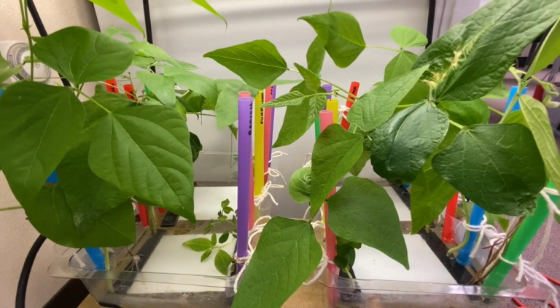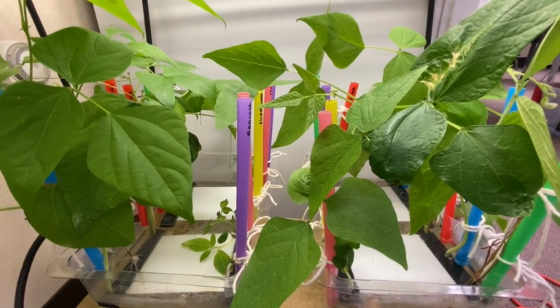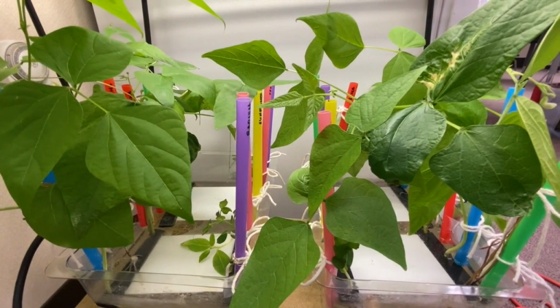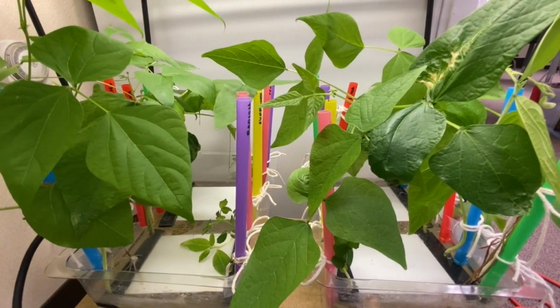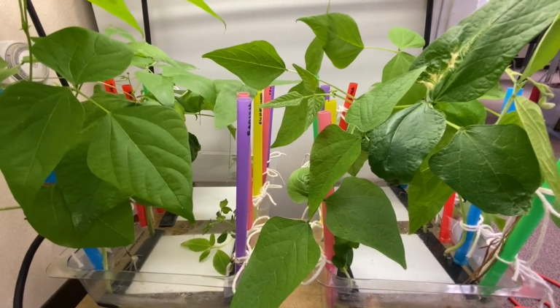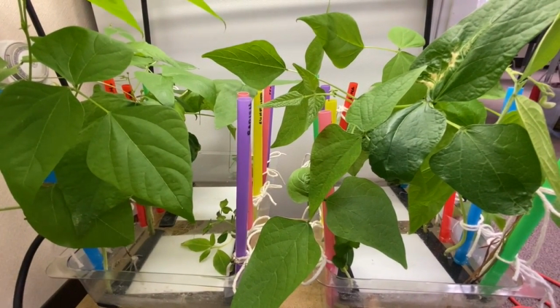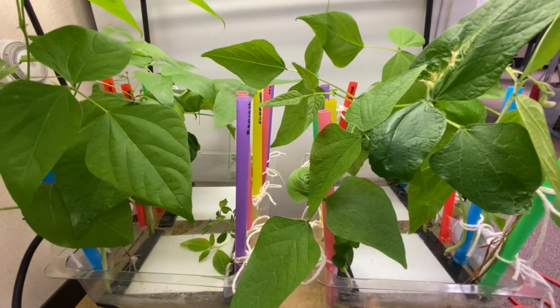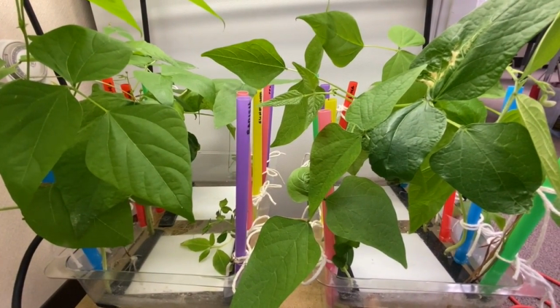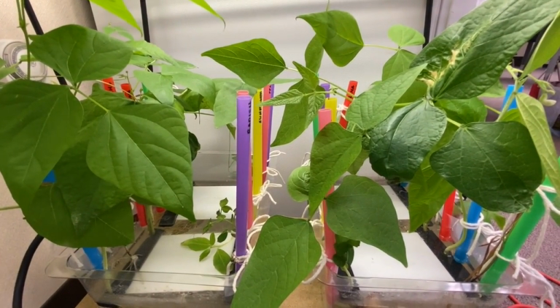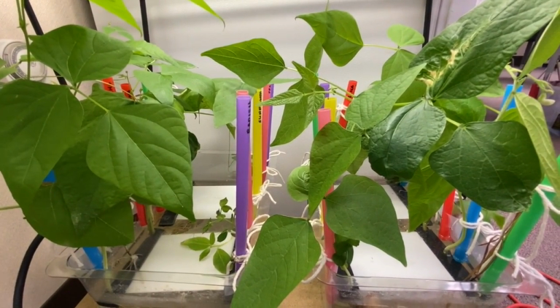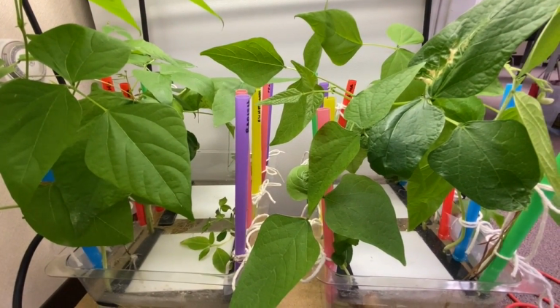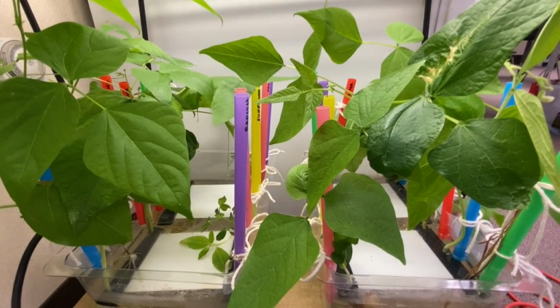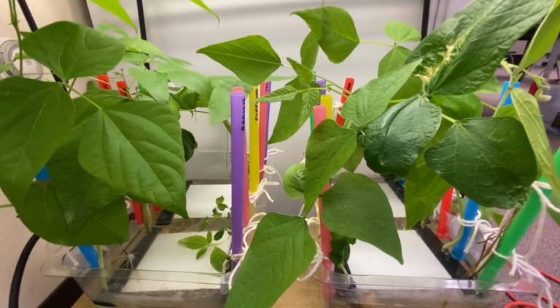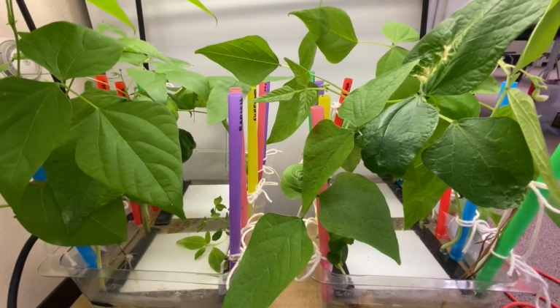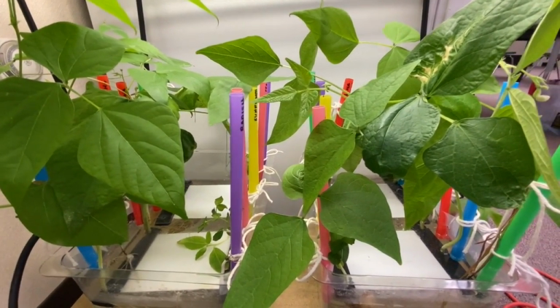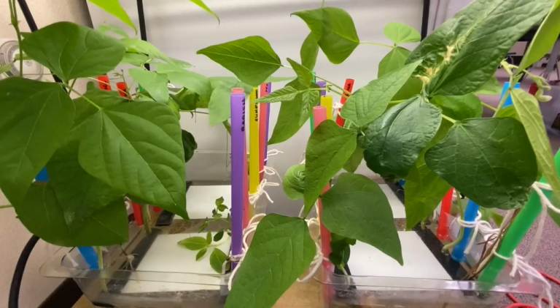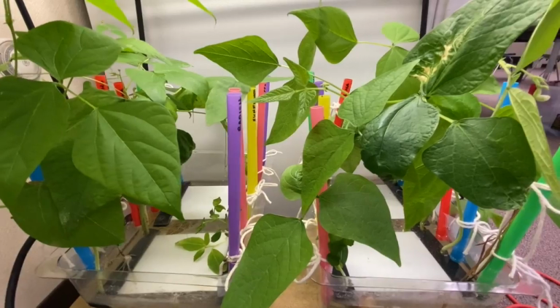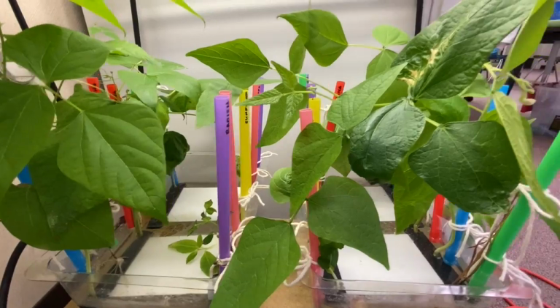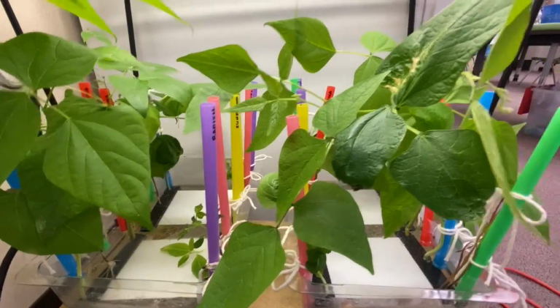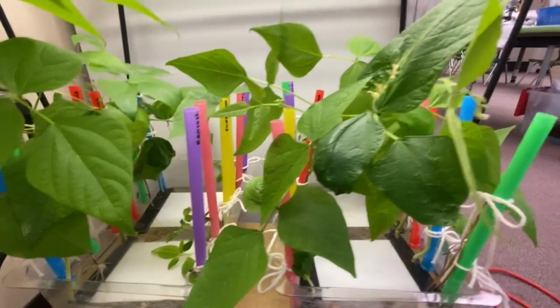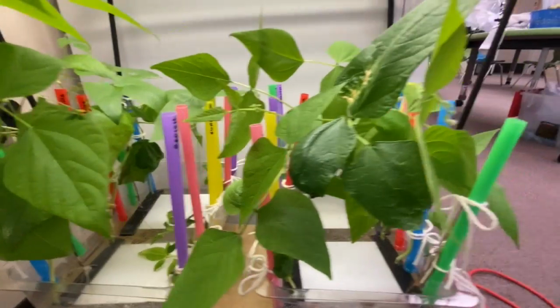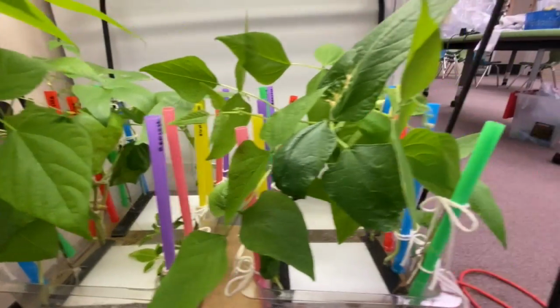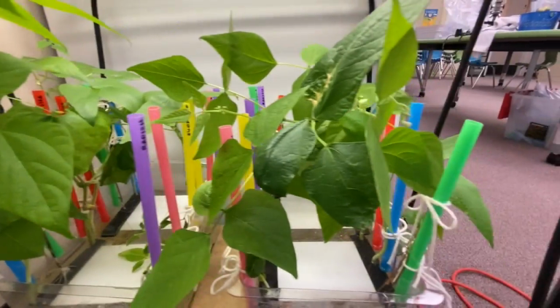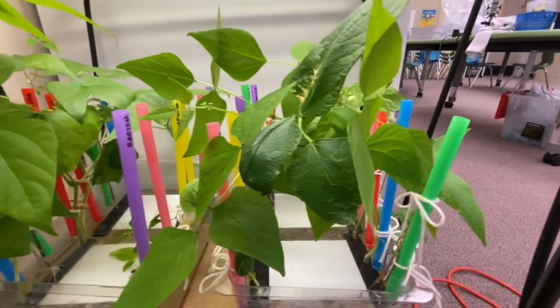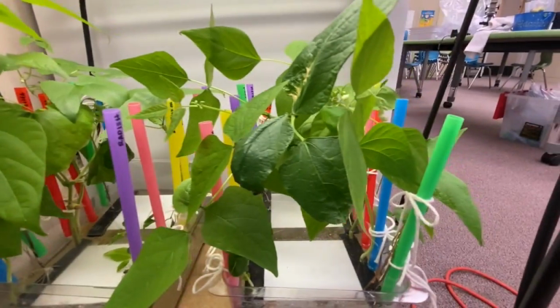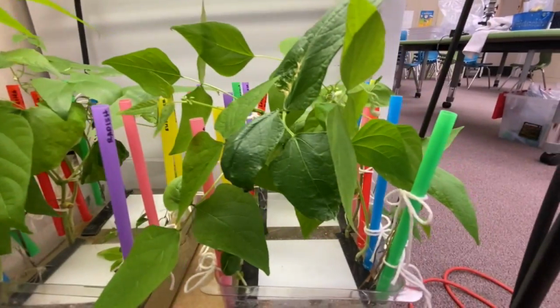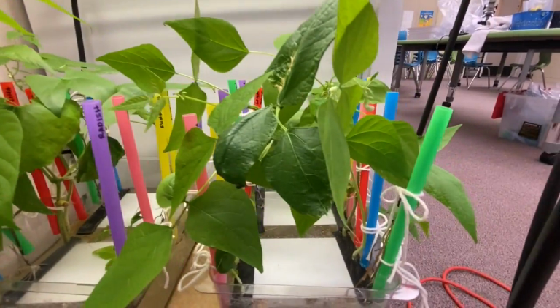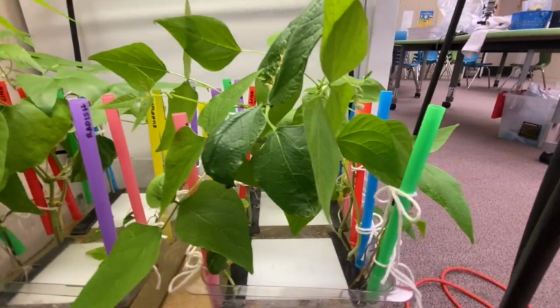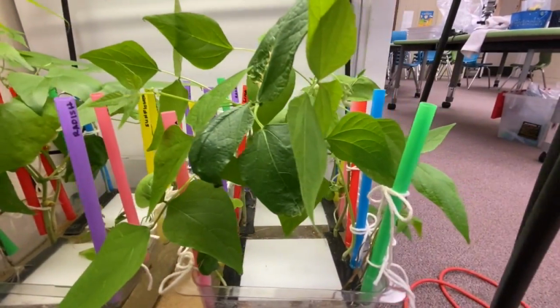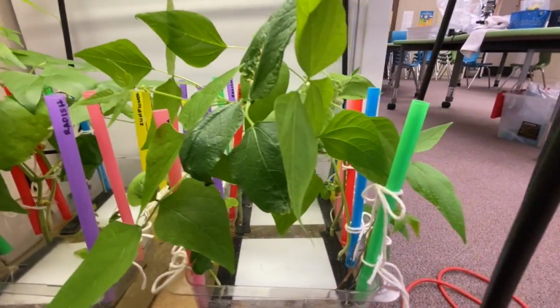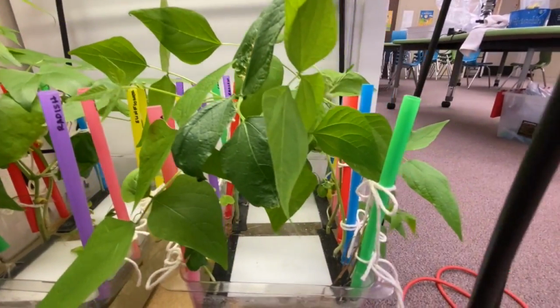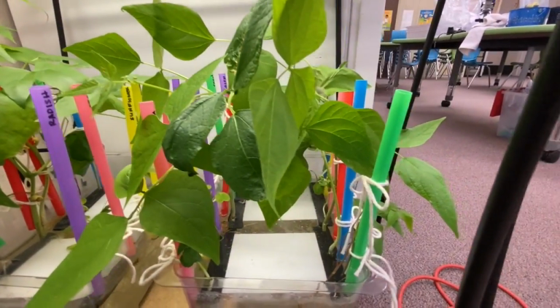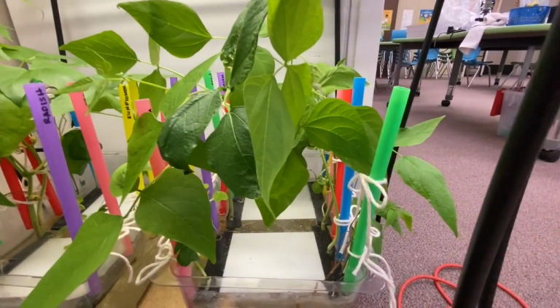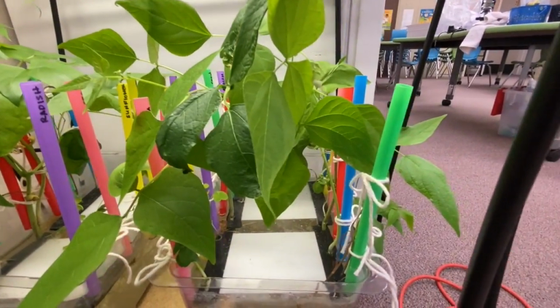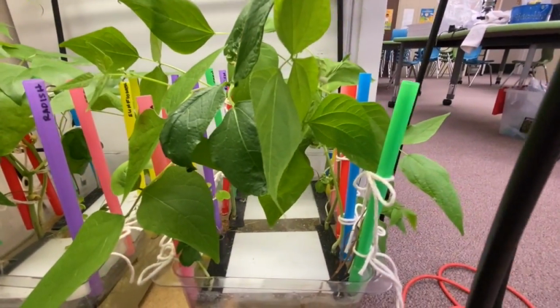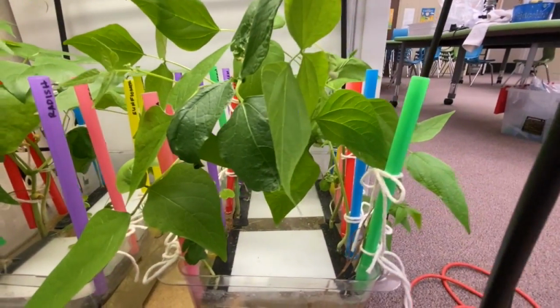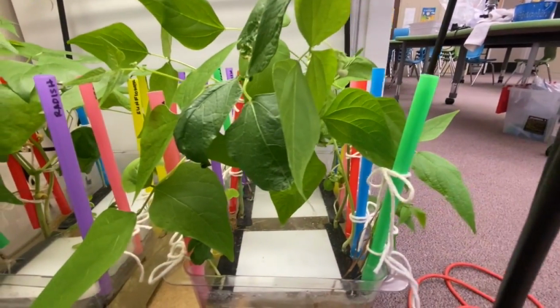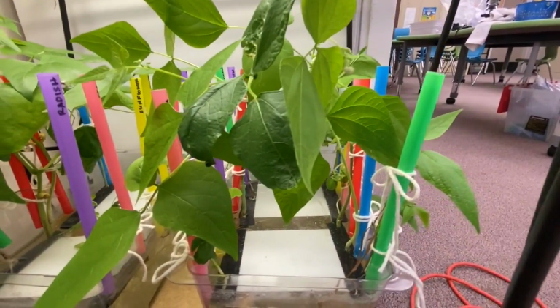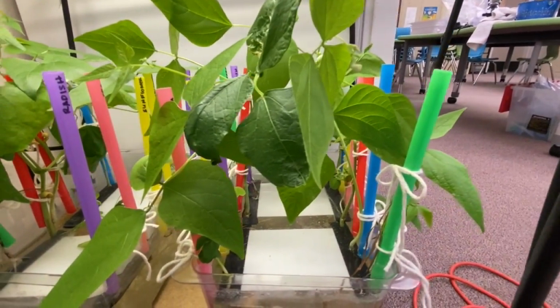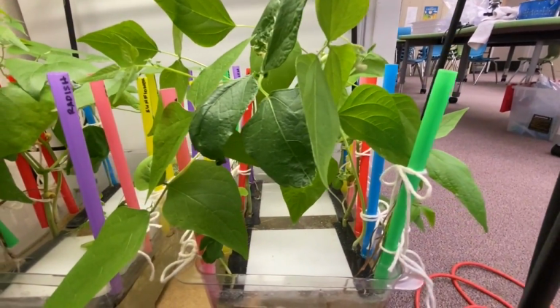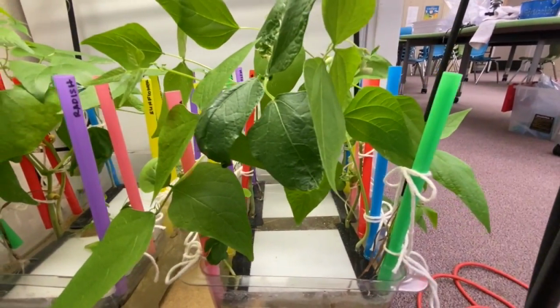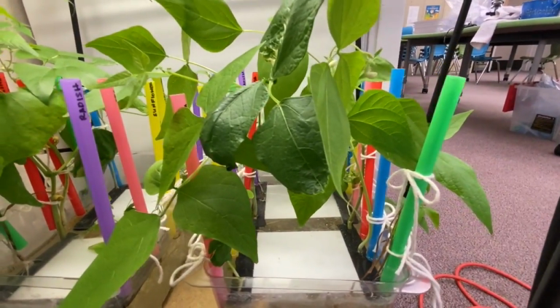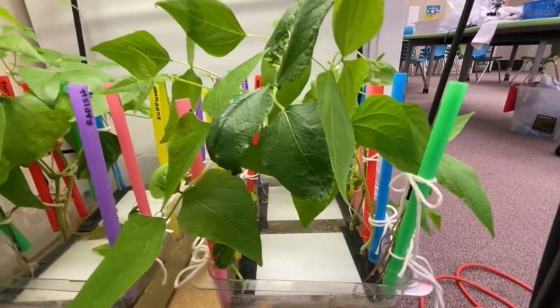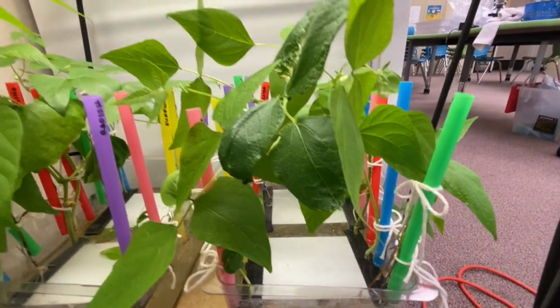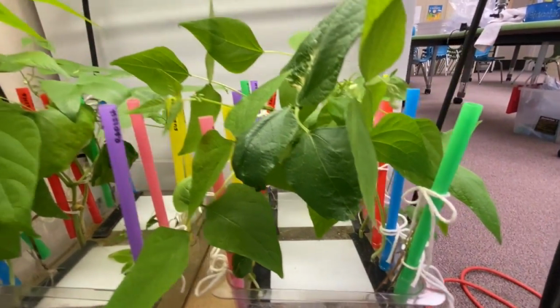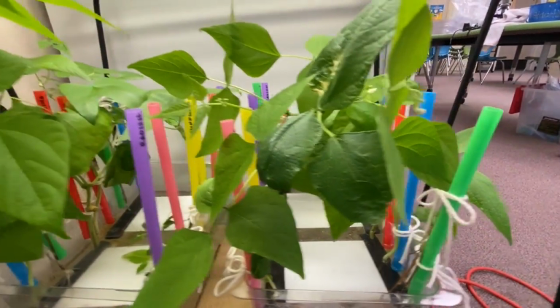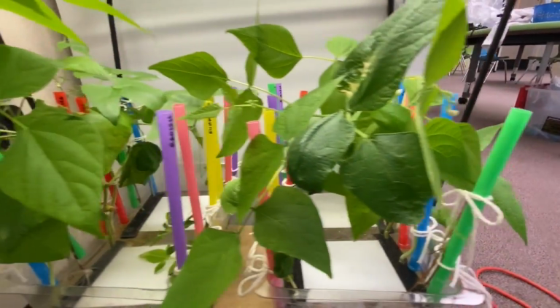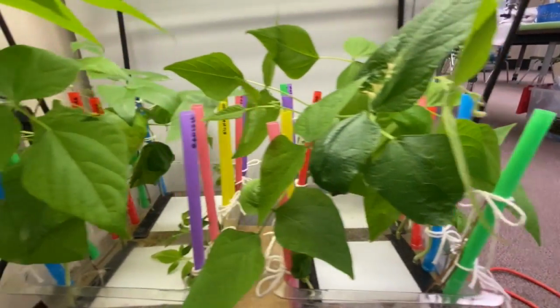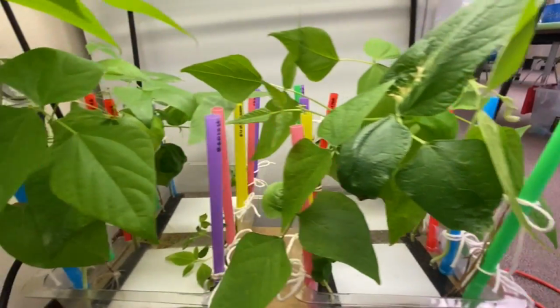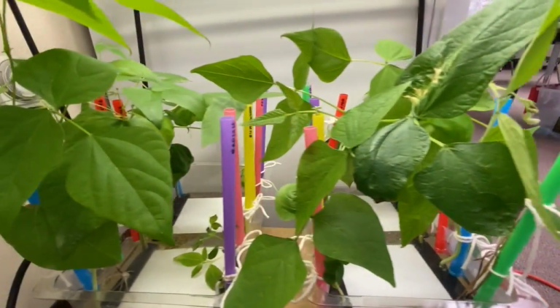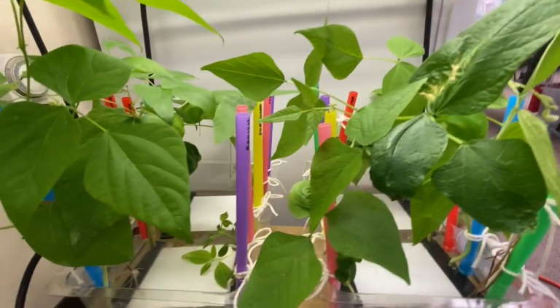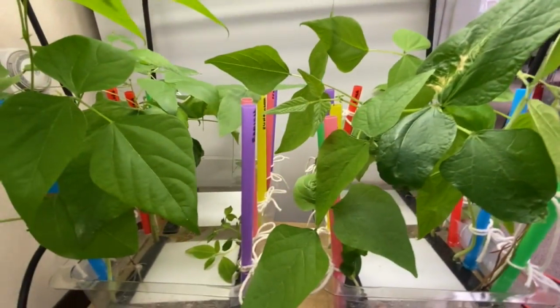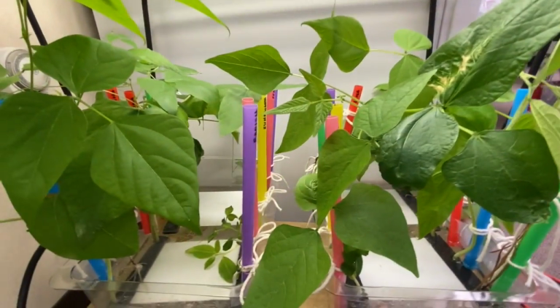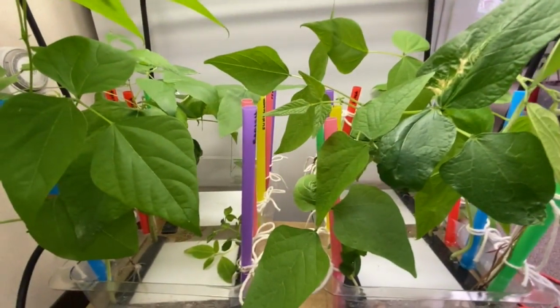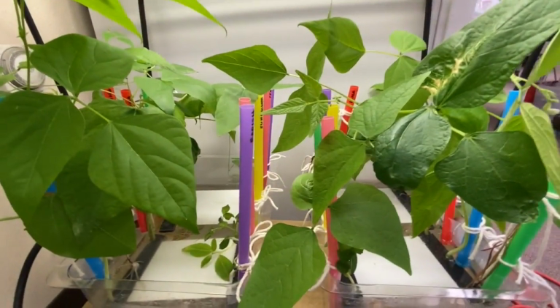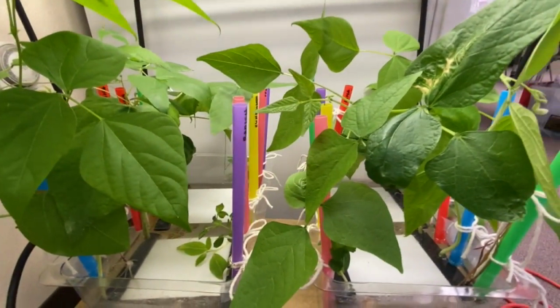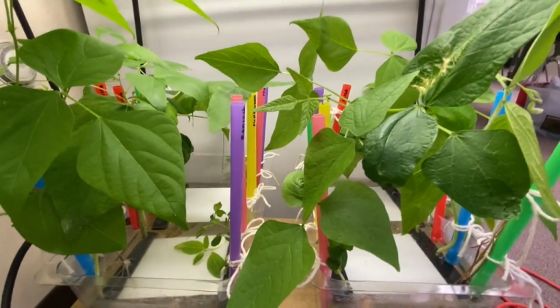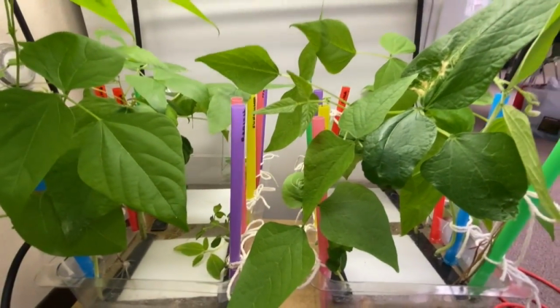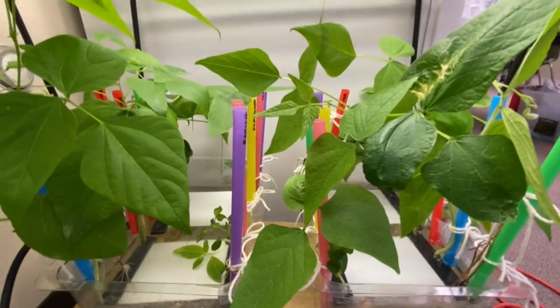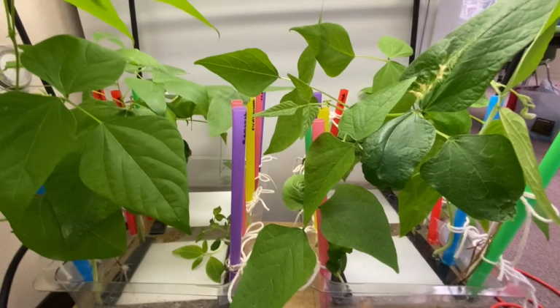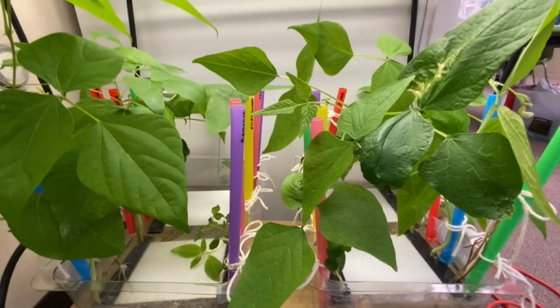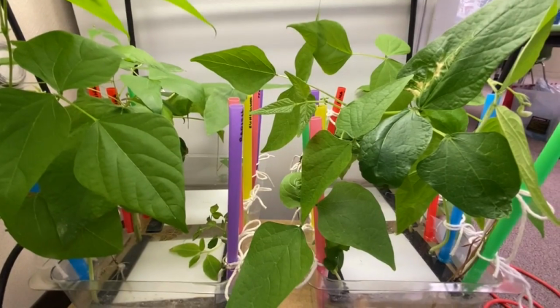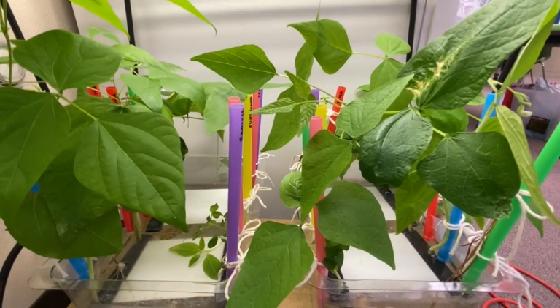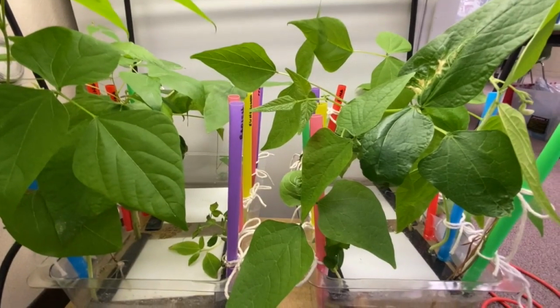Like I said before, I'm not very good with plants, so I'm not sure how that'll go. Anyways, until next time, have a great day!